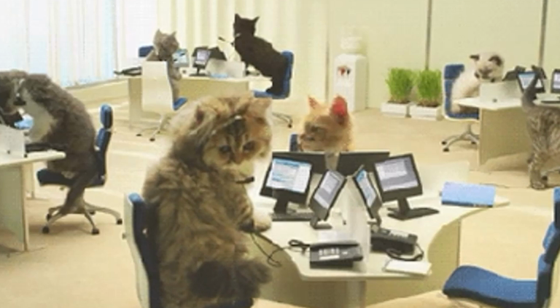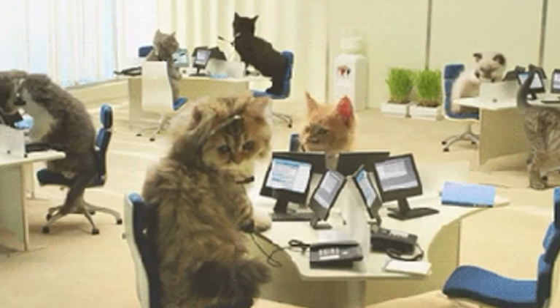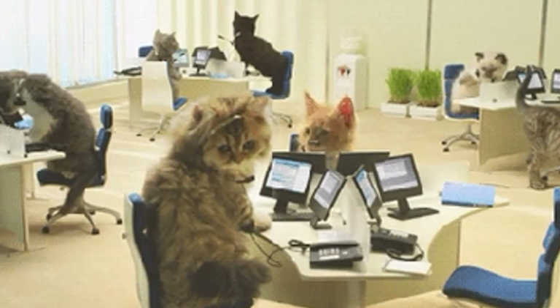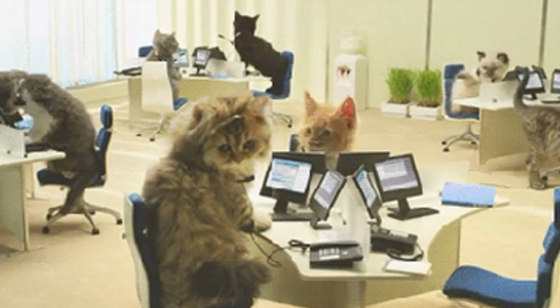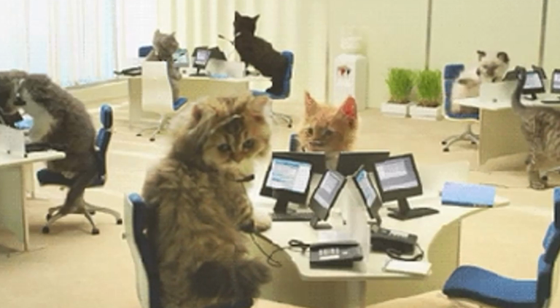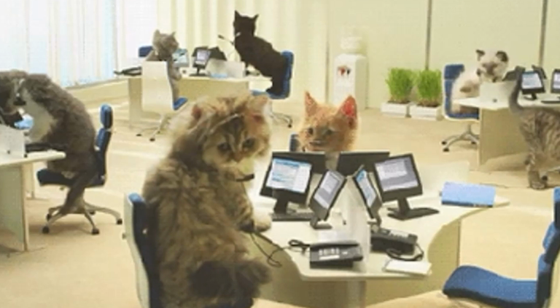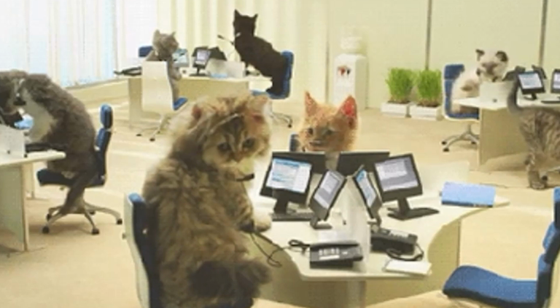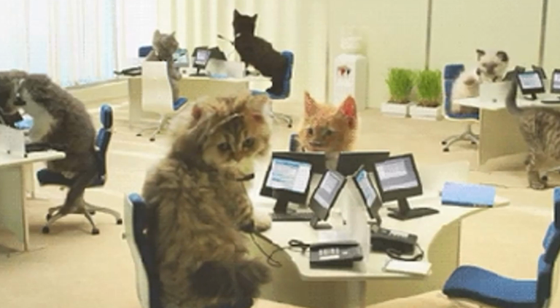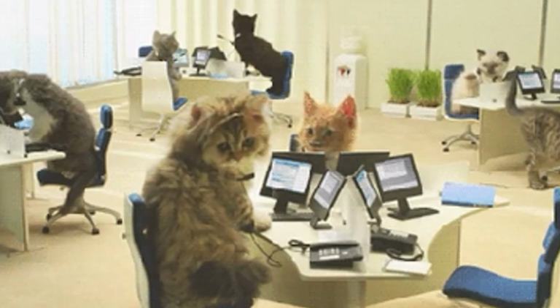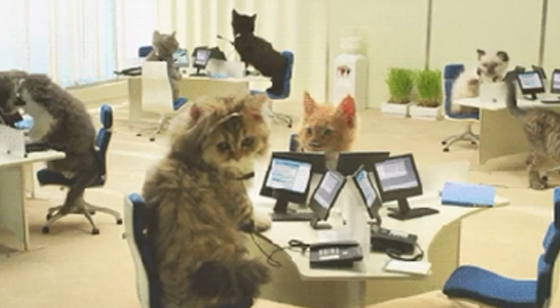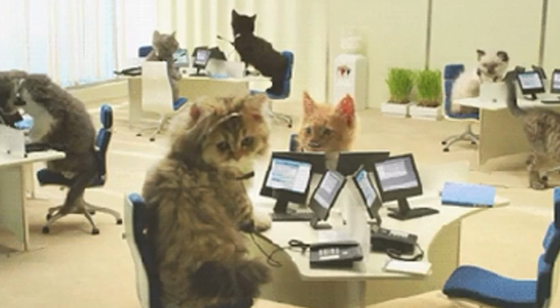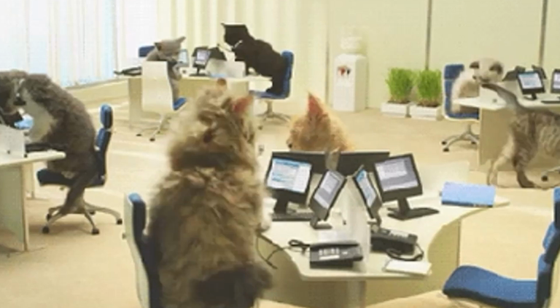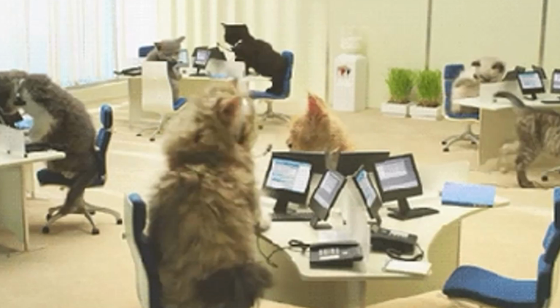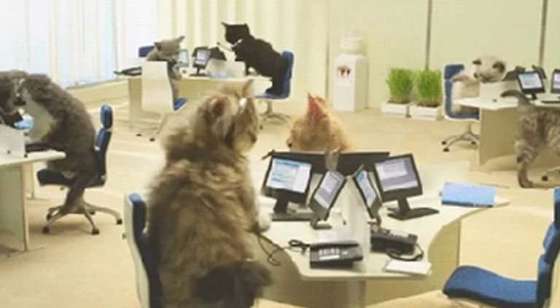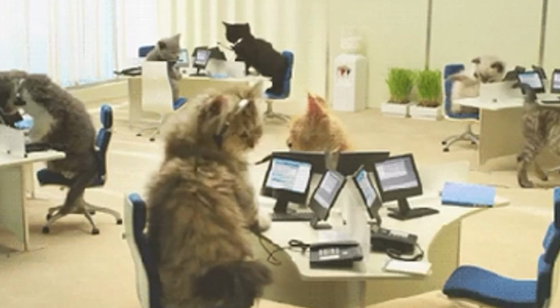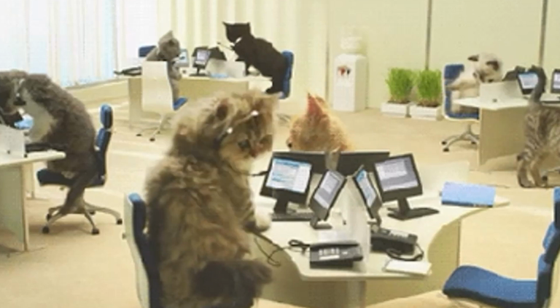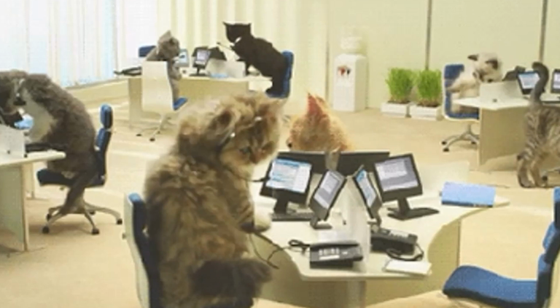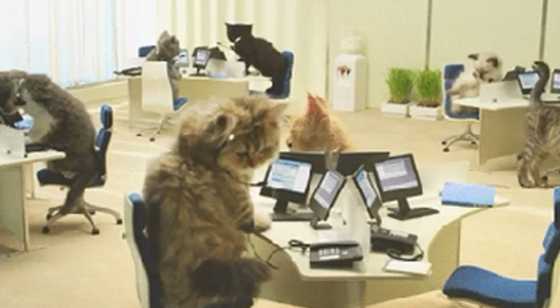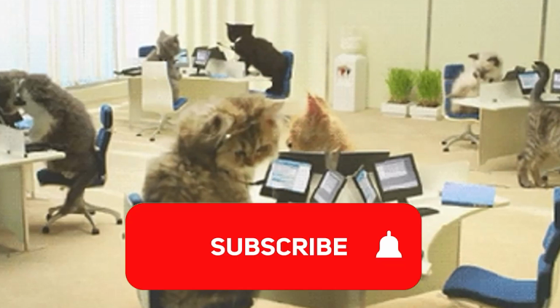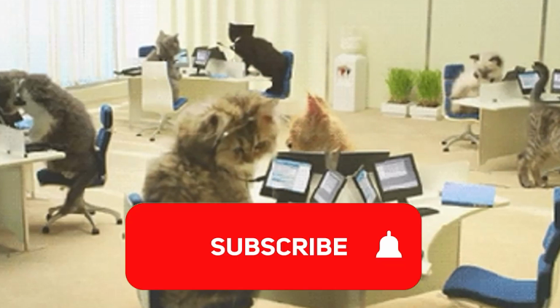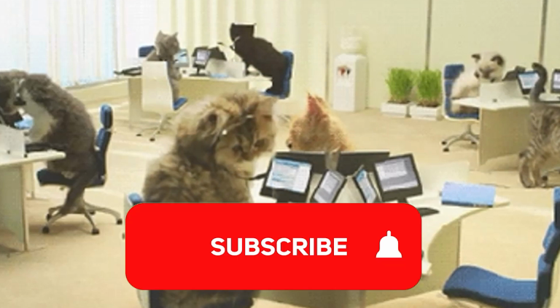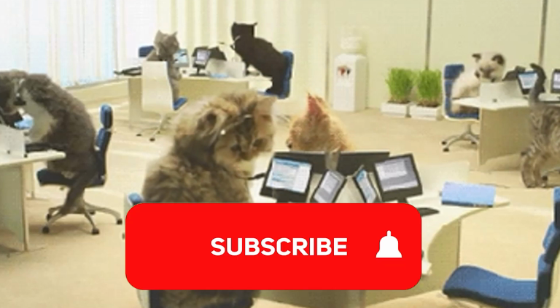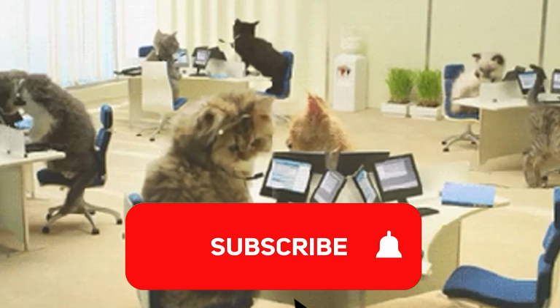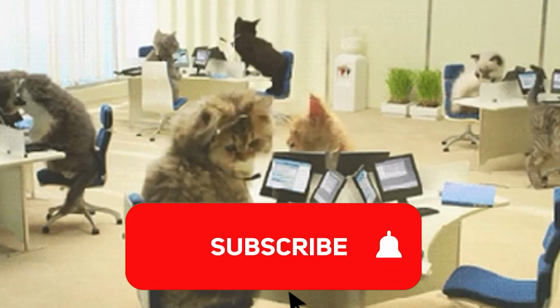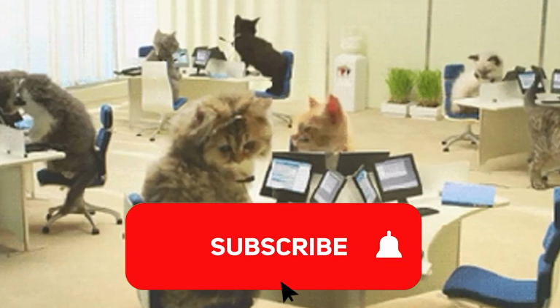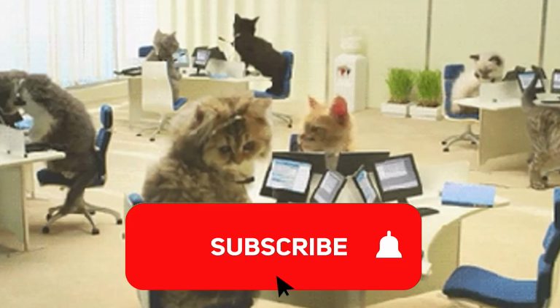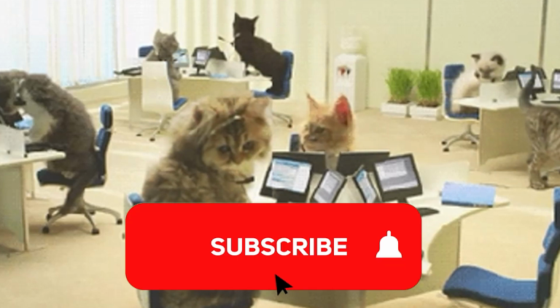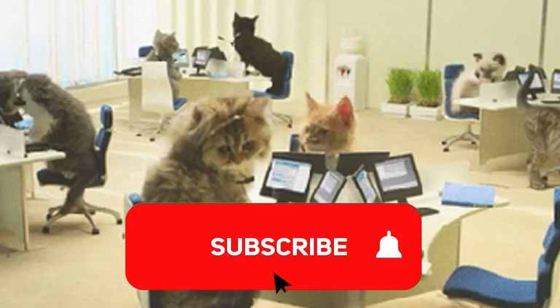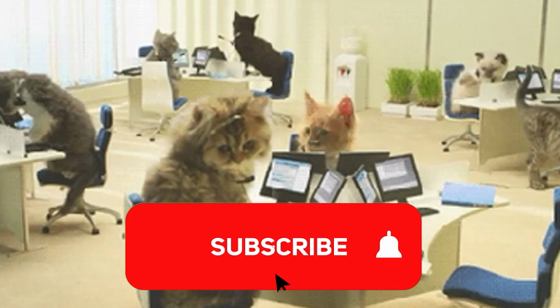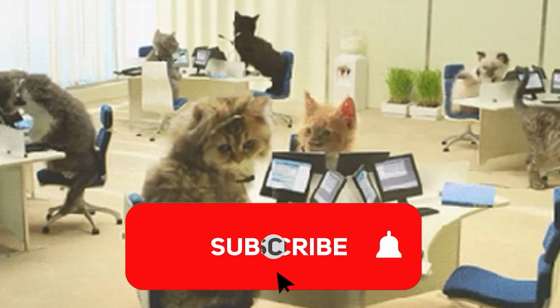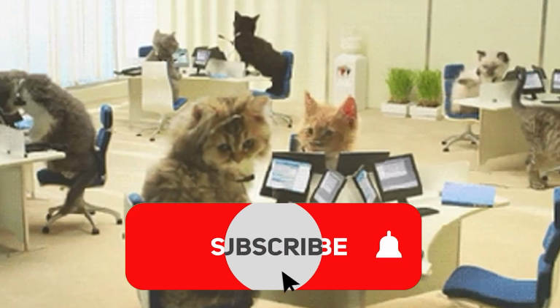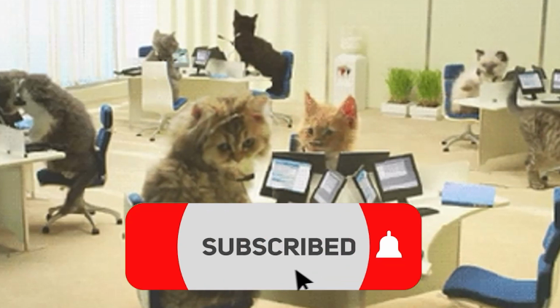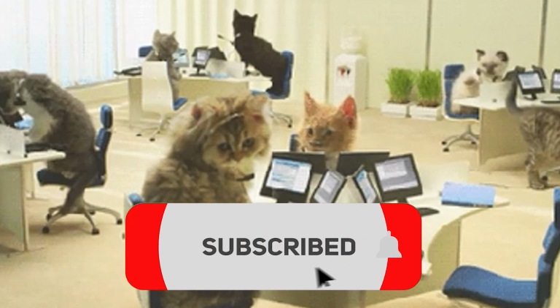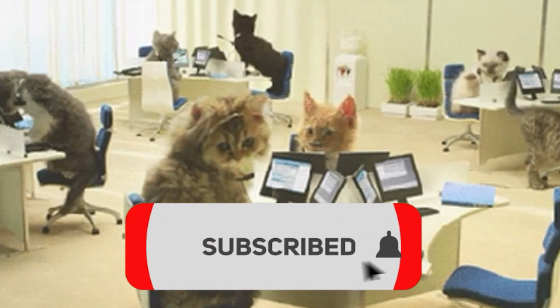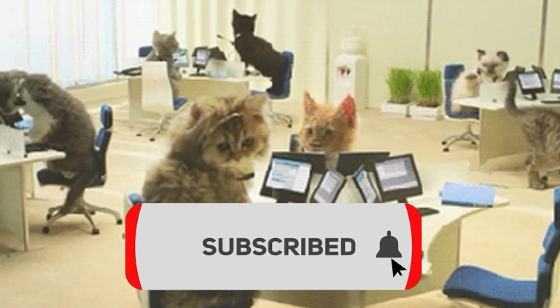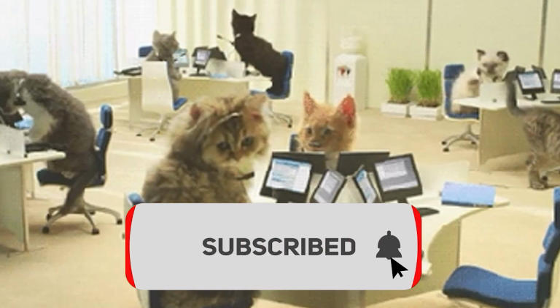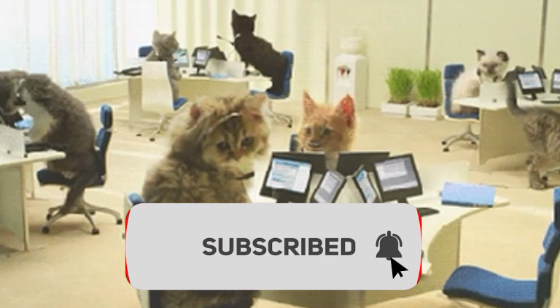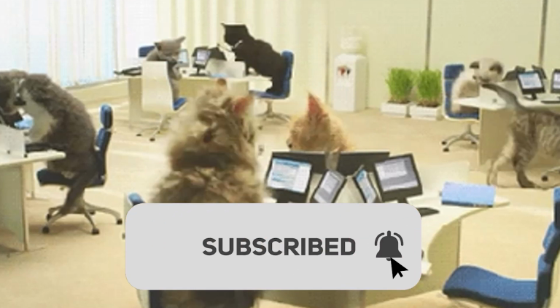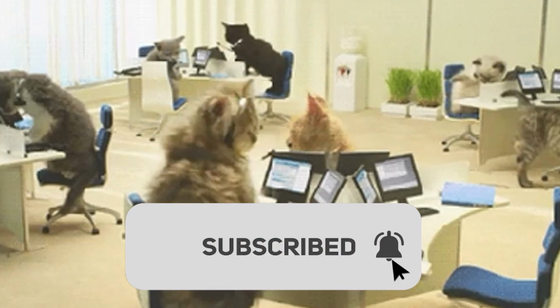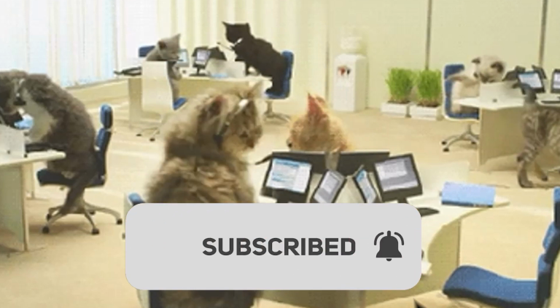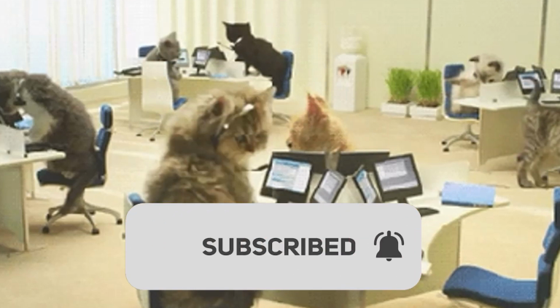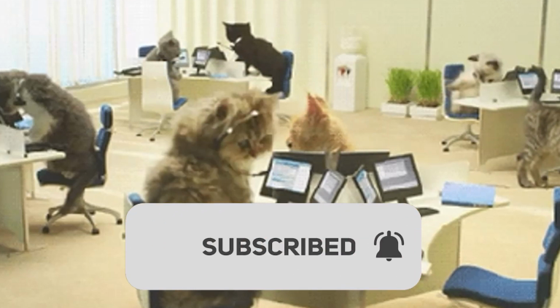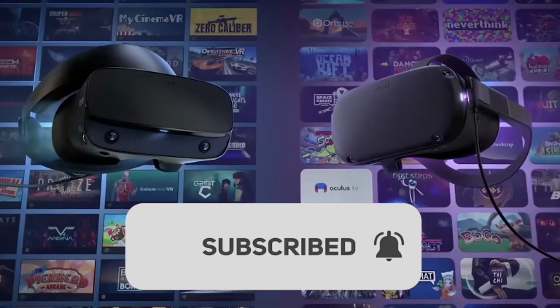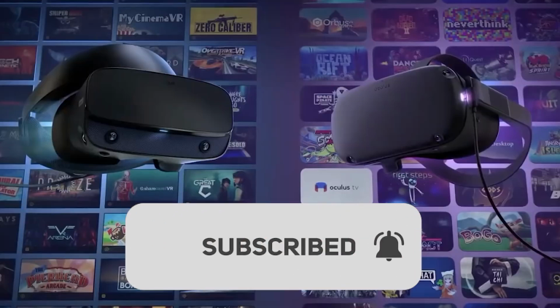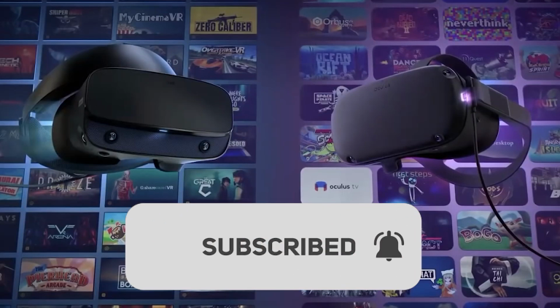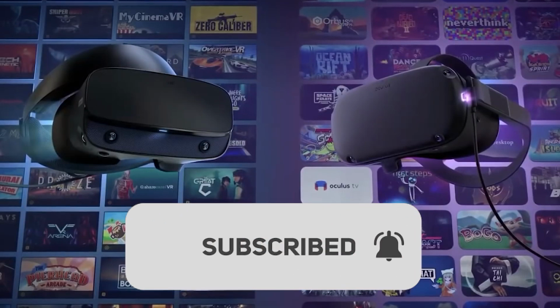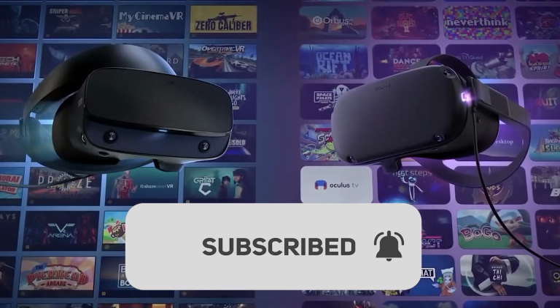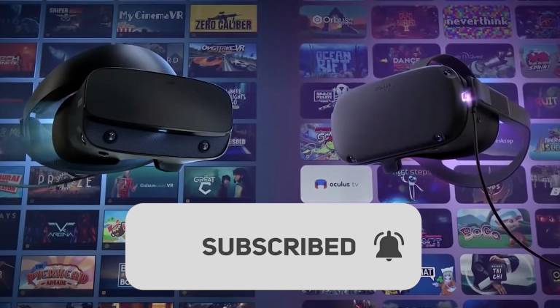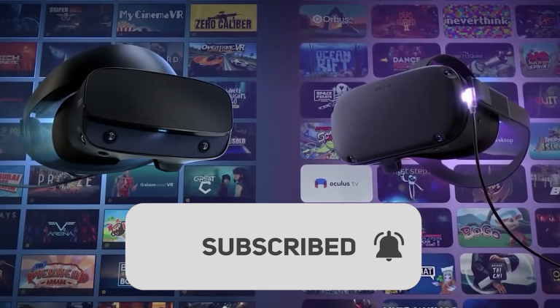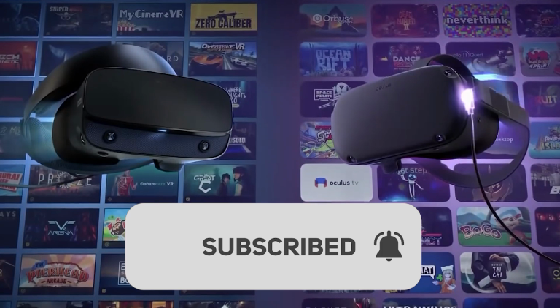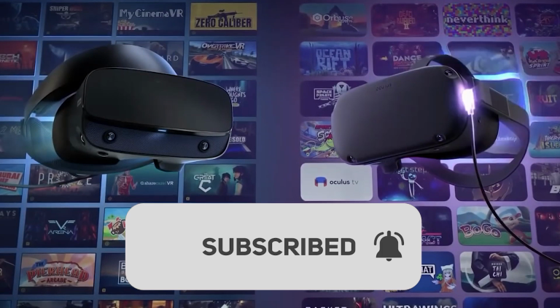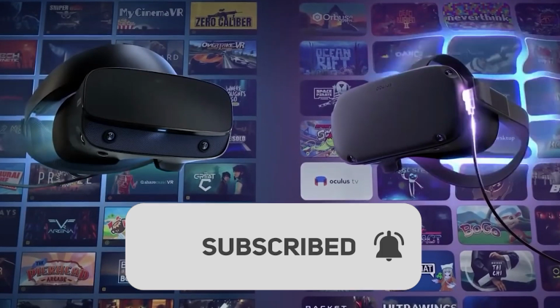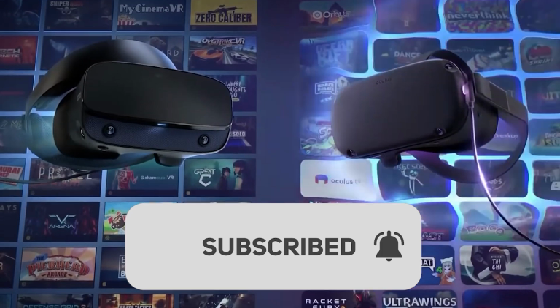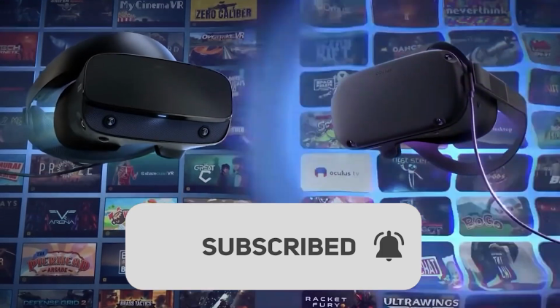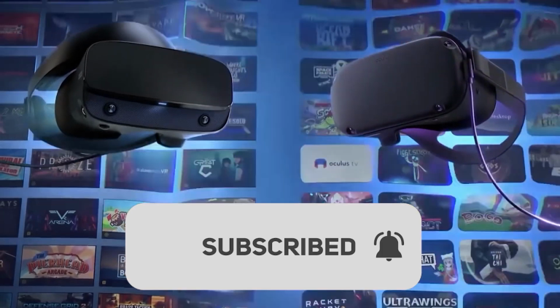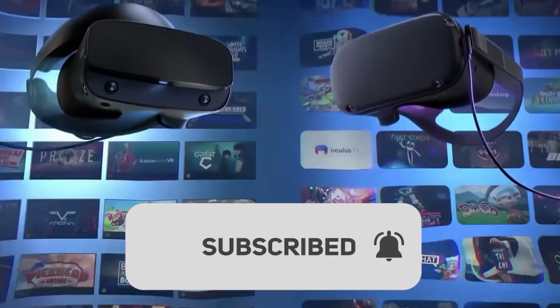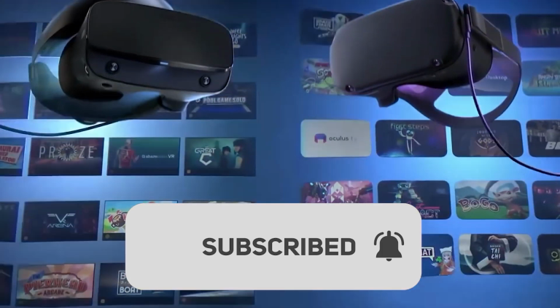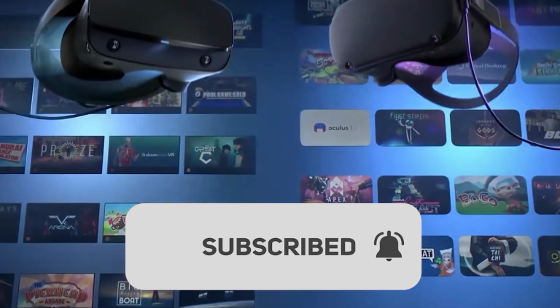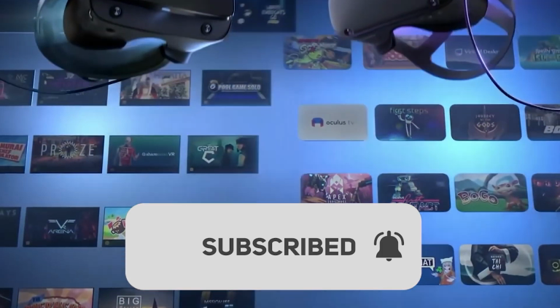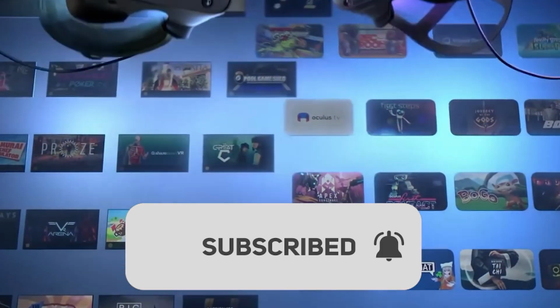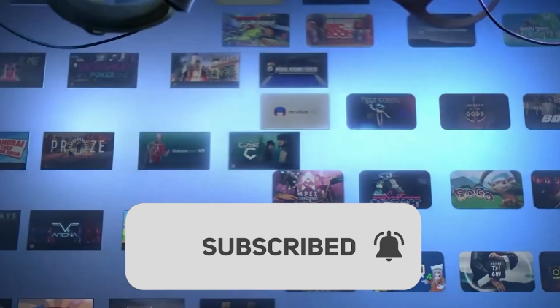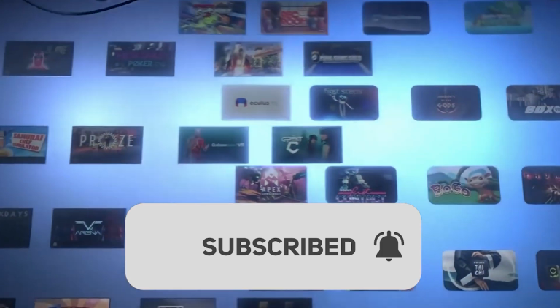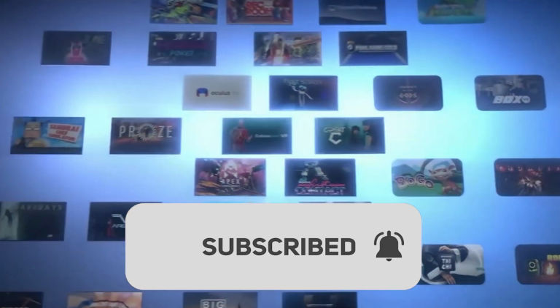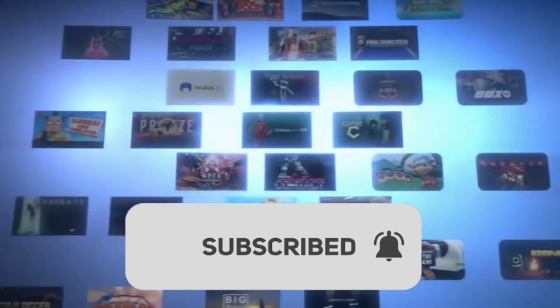What's up guys and welcome to today's support video. Today I'm going to be teaching you how to use SideQuest wirelessly with your Quest 2.